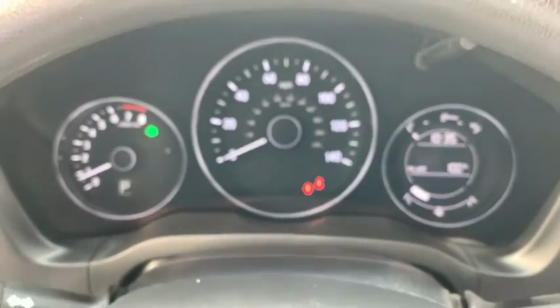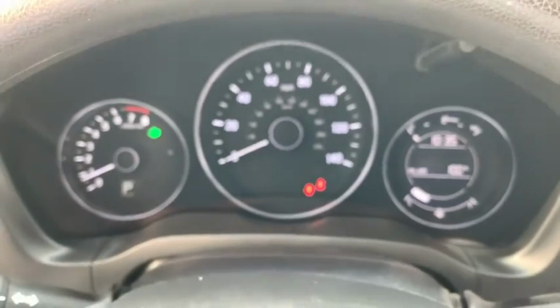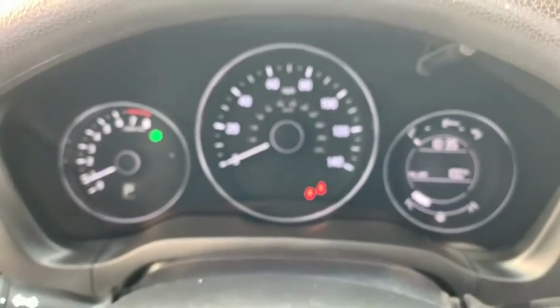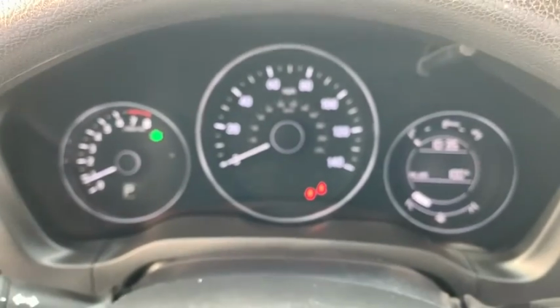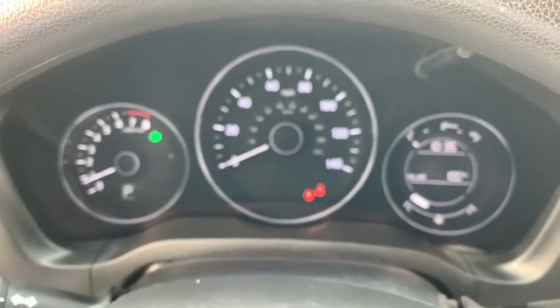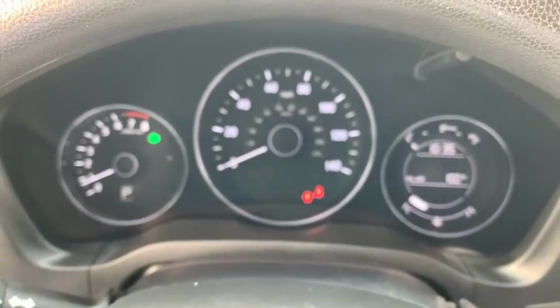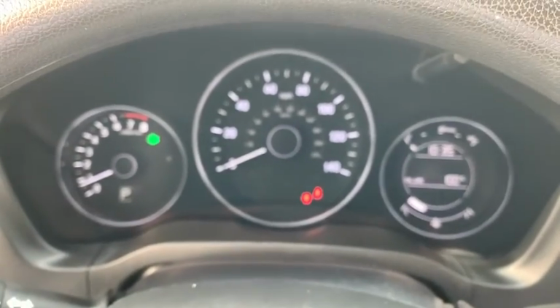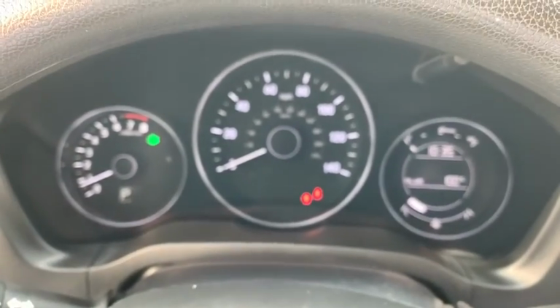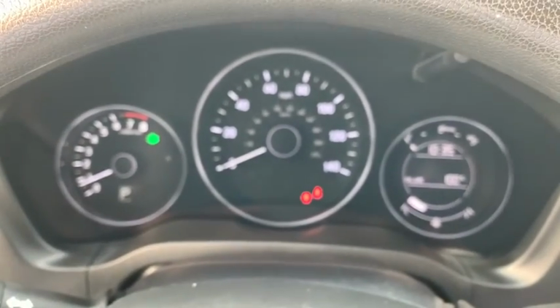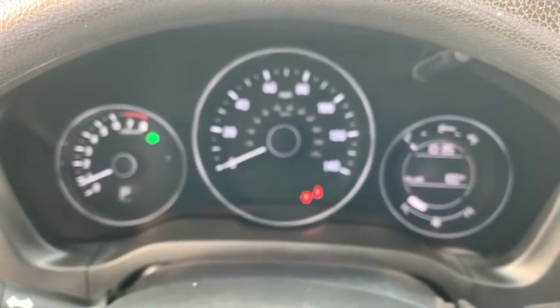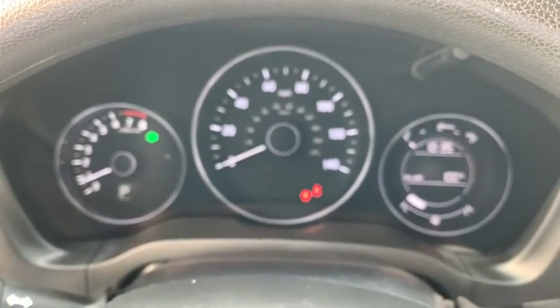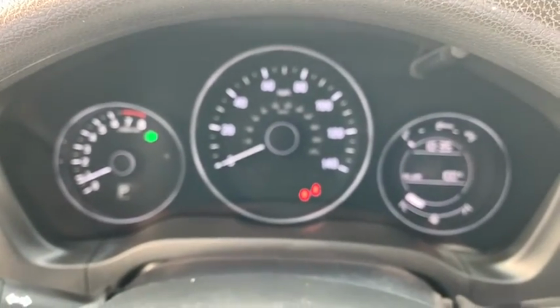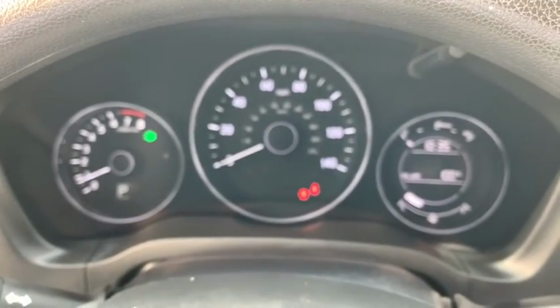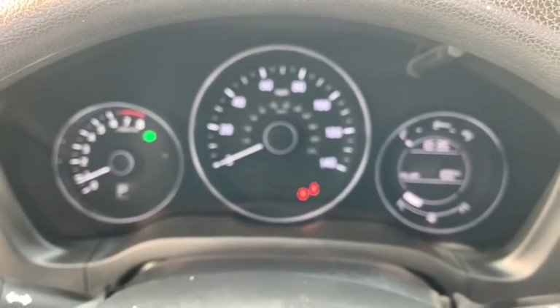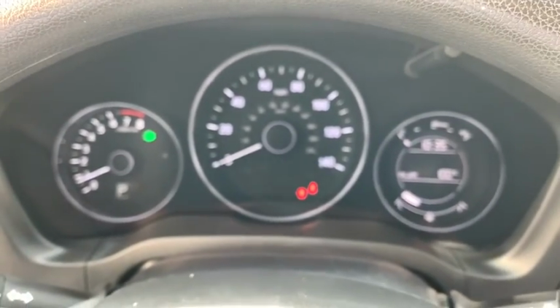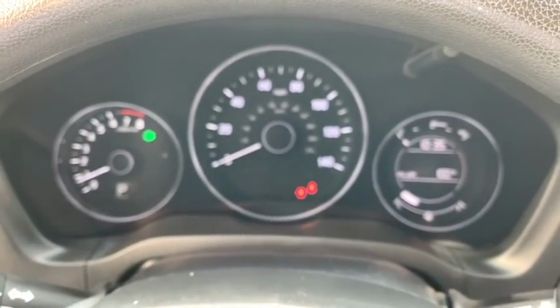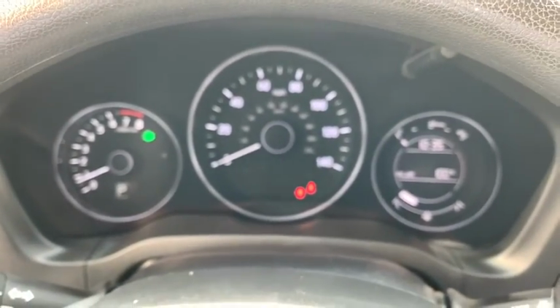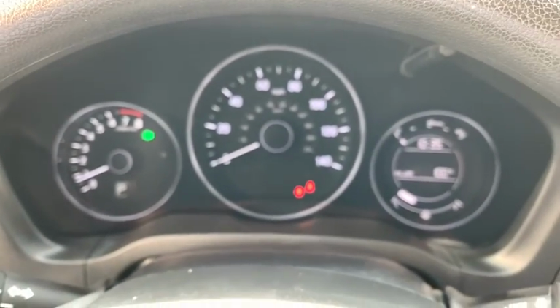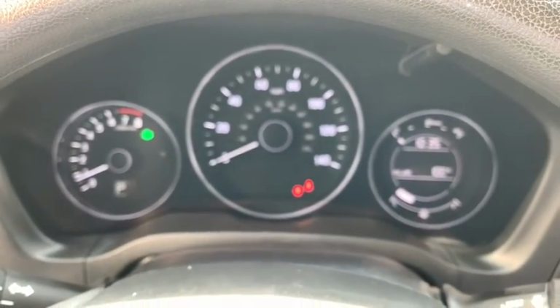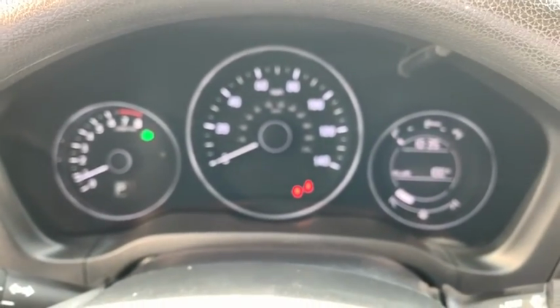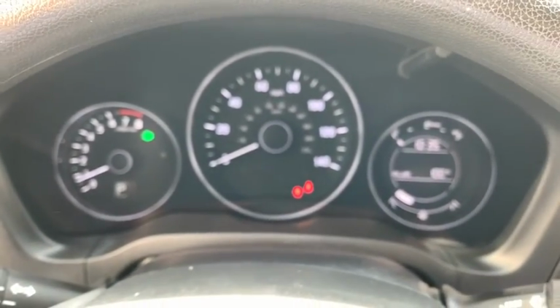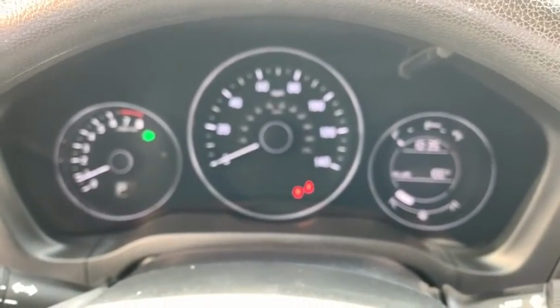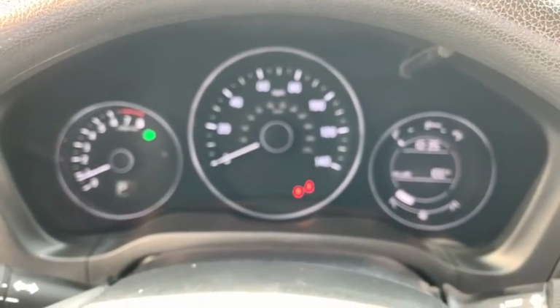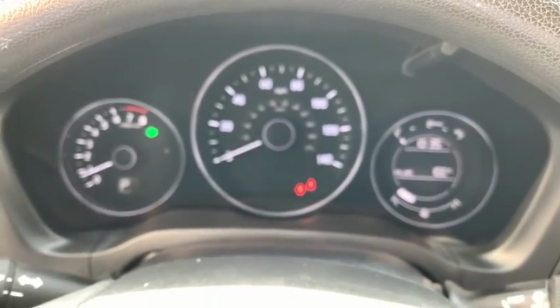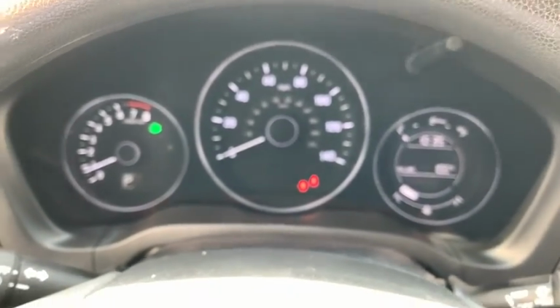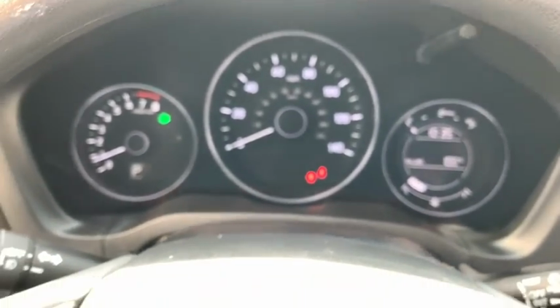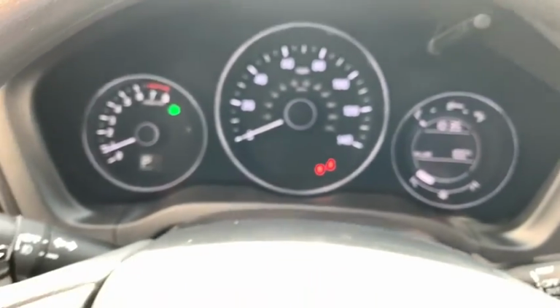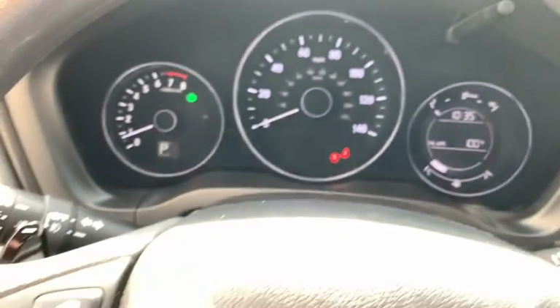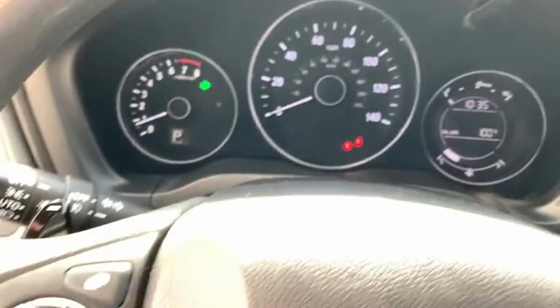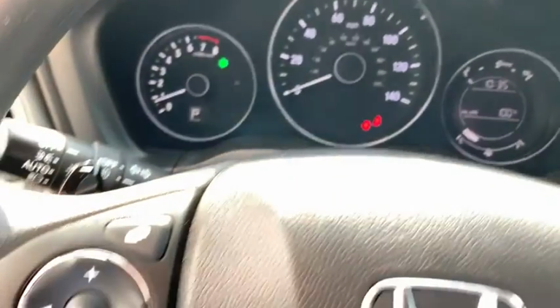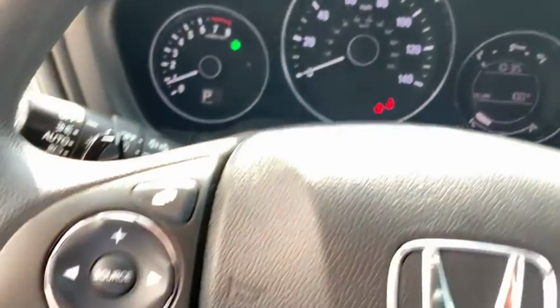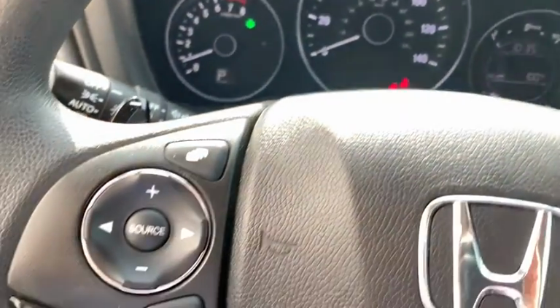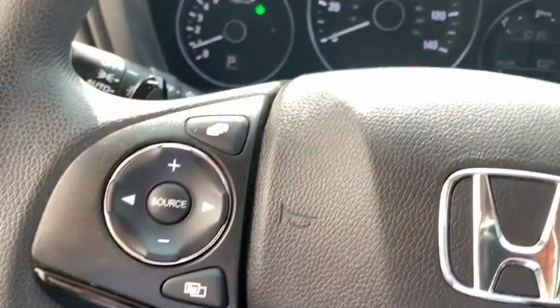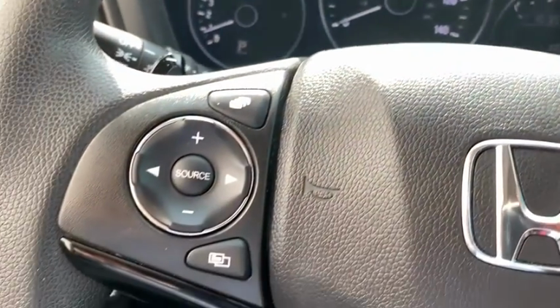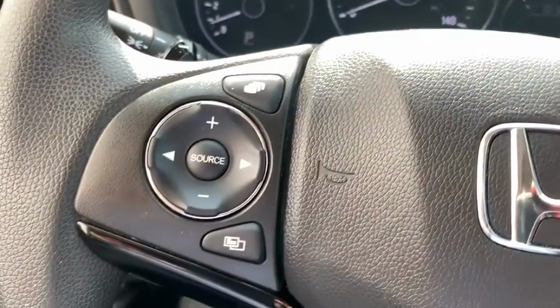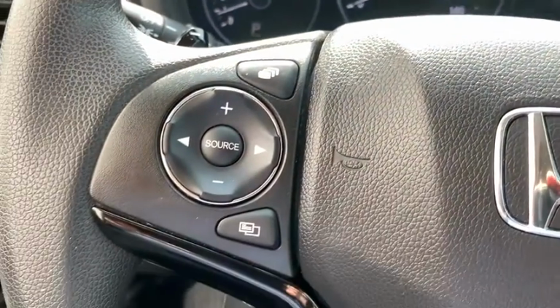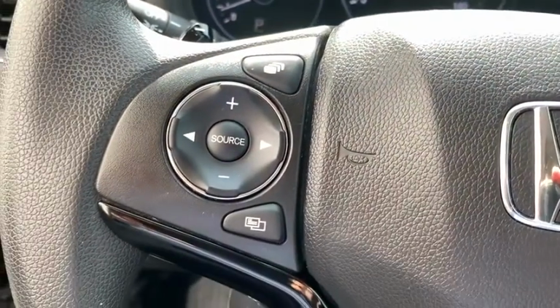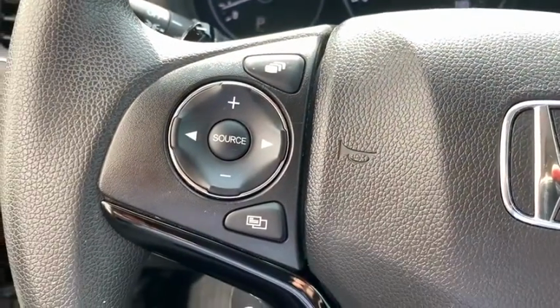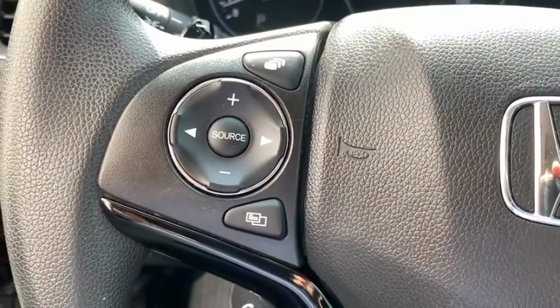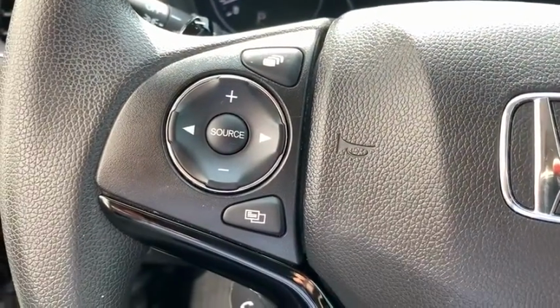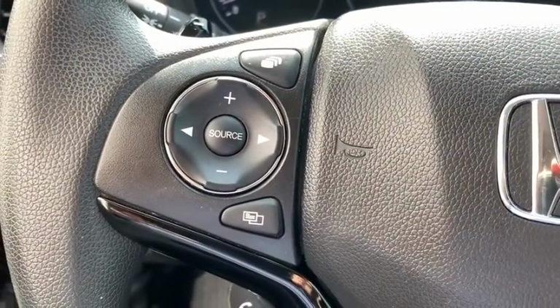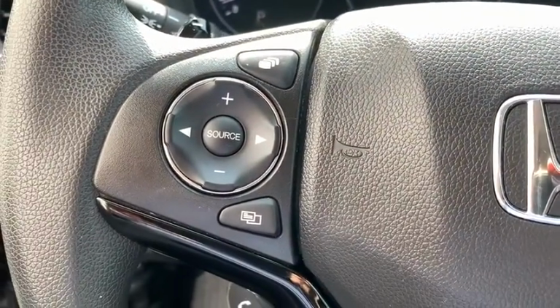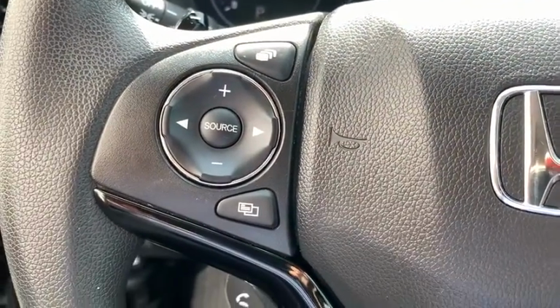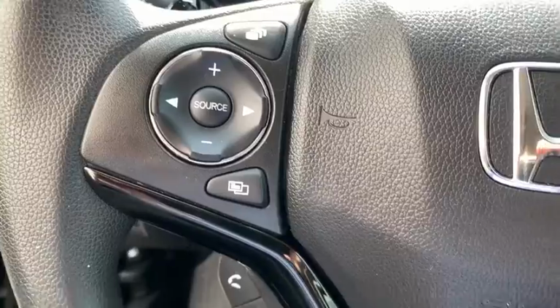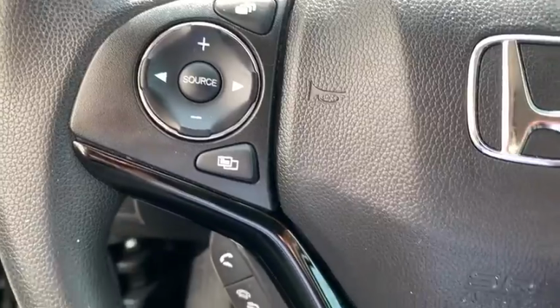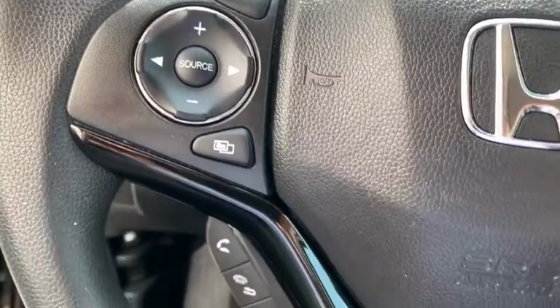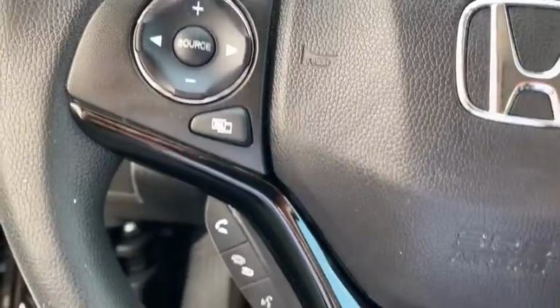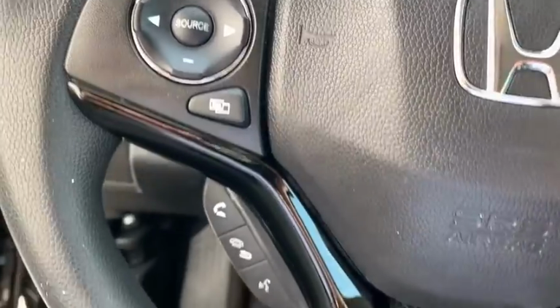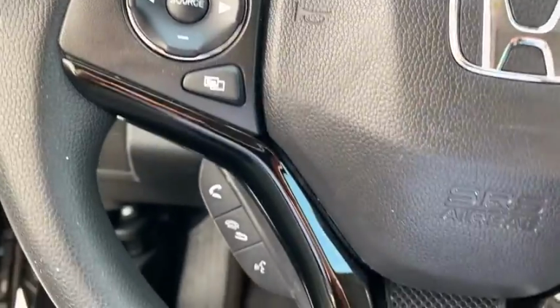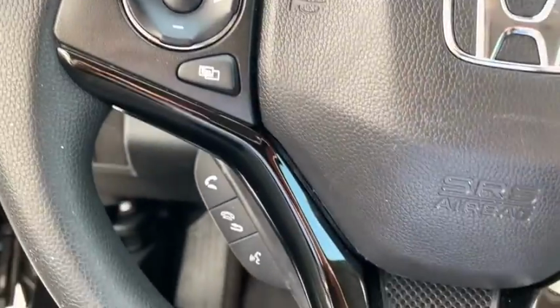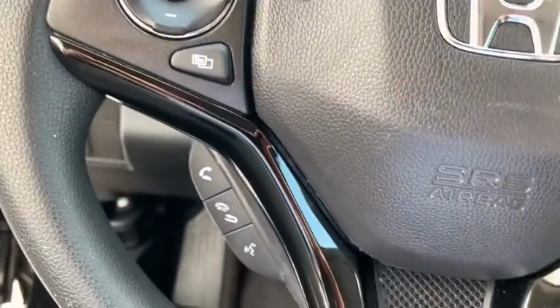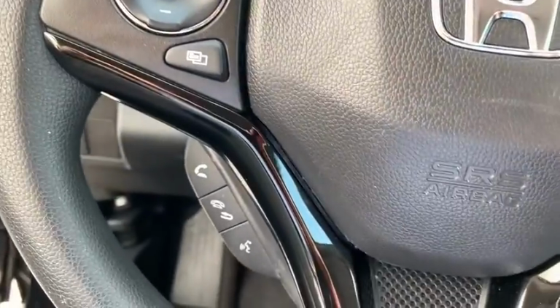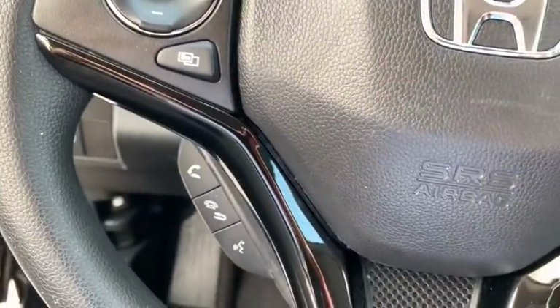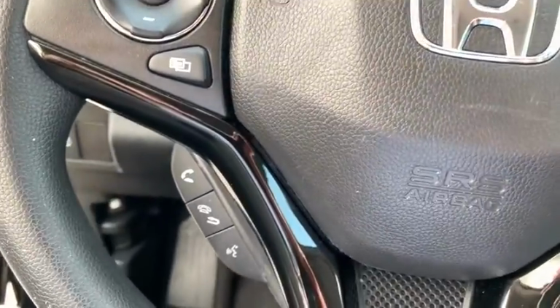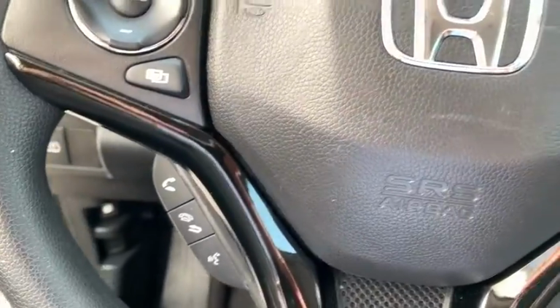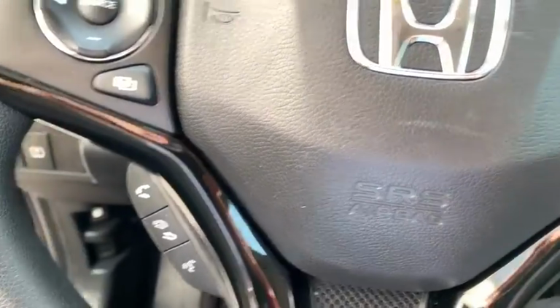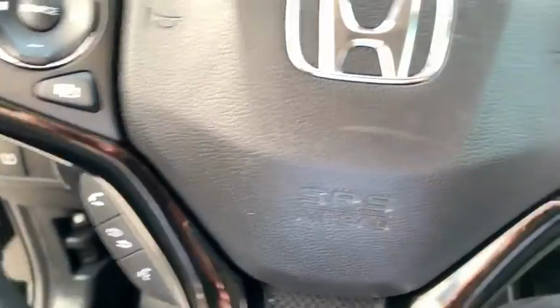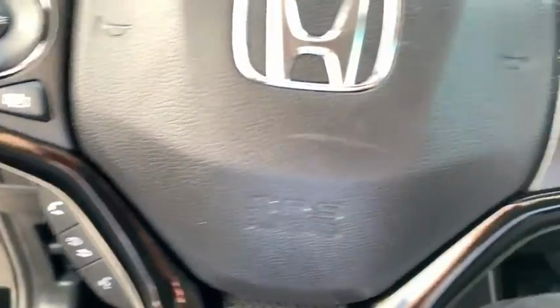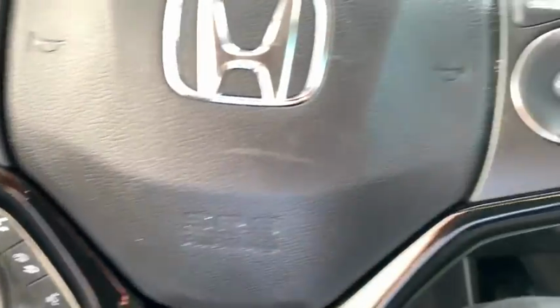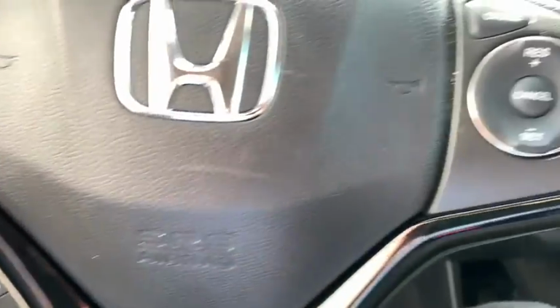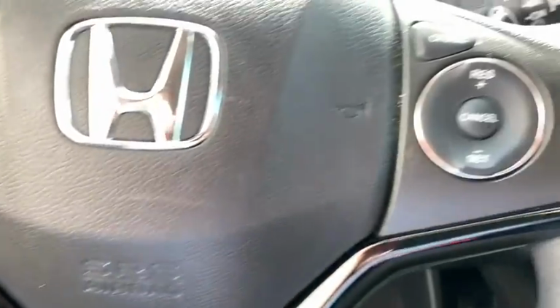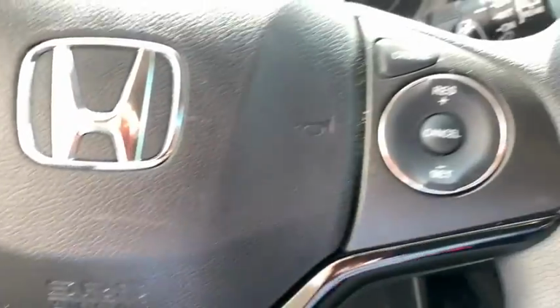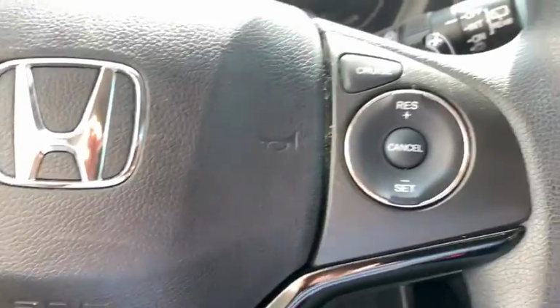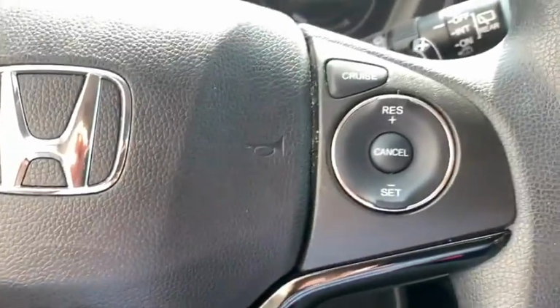Body color door handles, tinted glass, low tire pressure warning, four-piece floor mat set, power rear window sunshade.